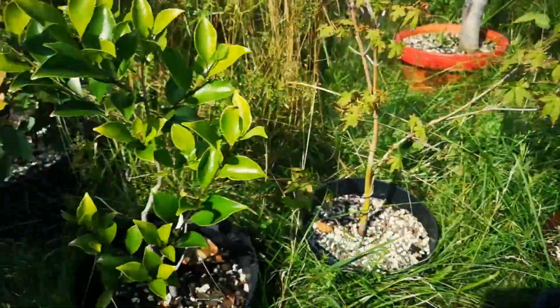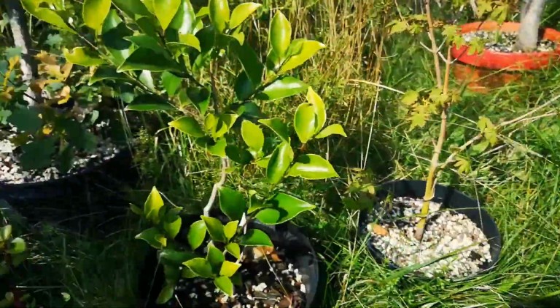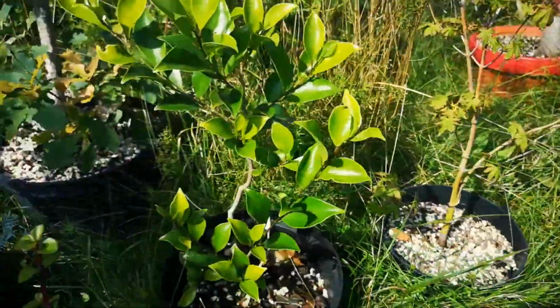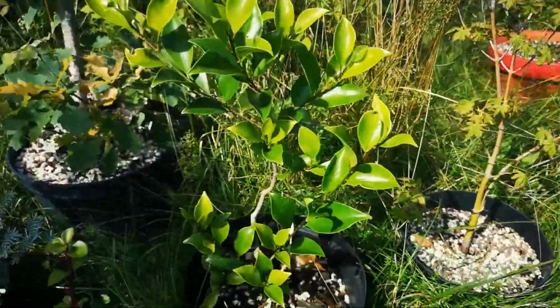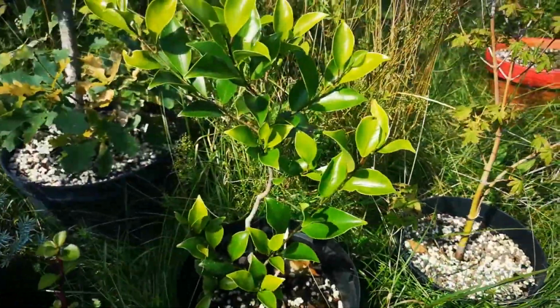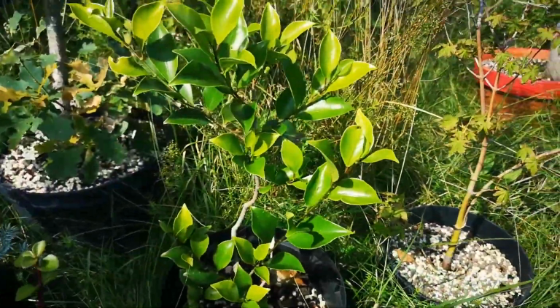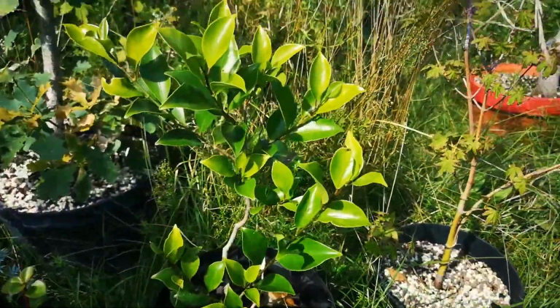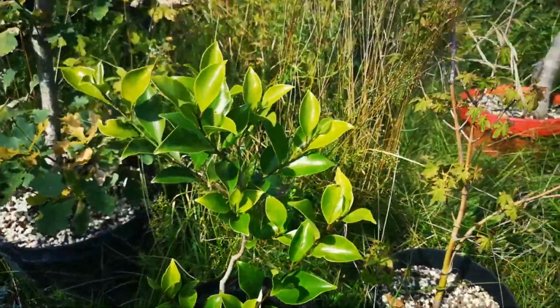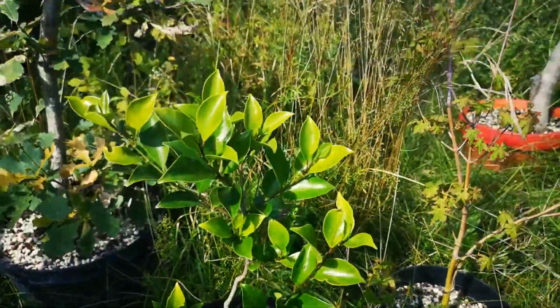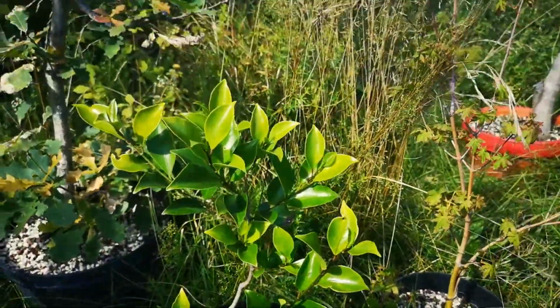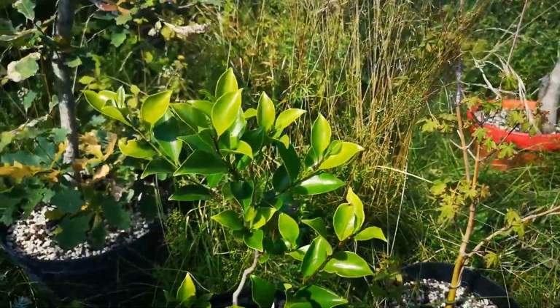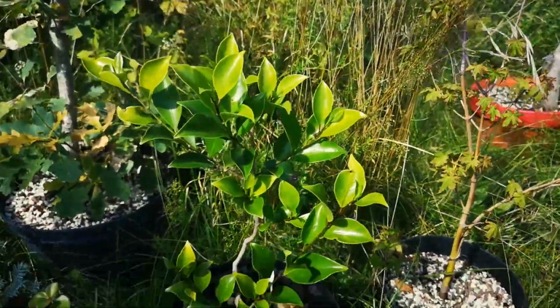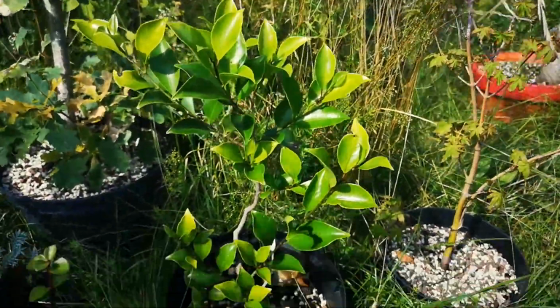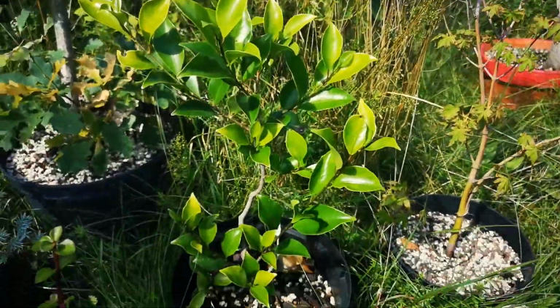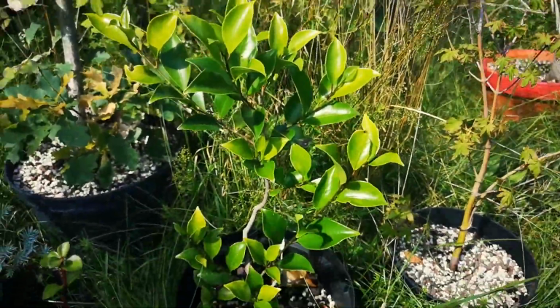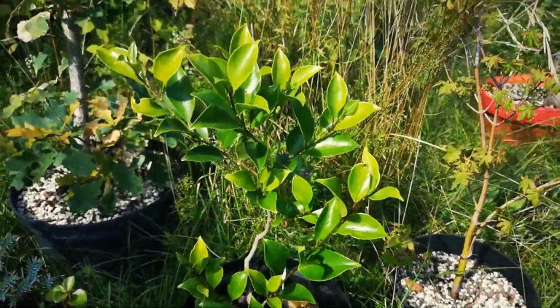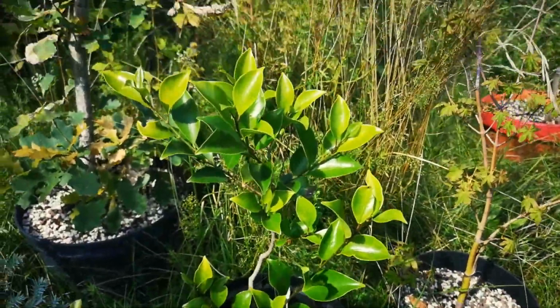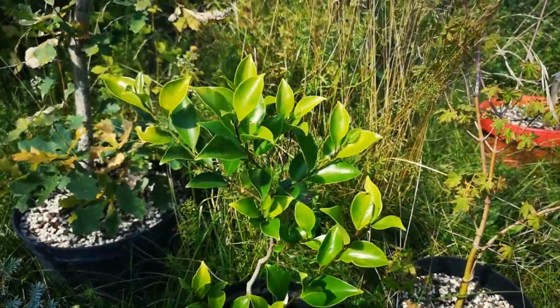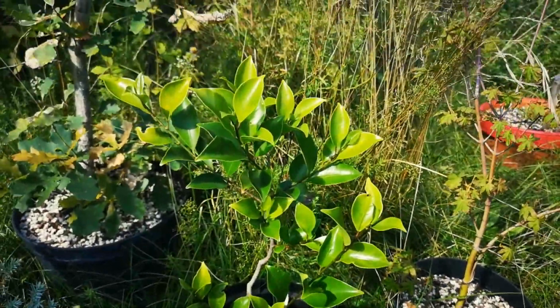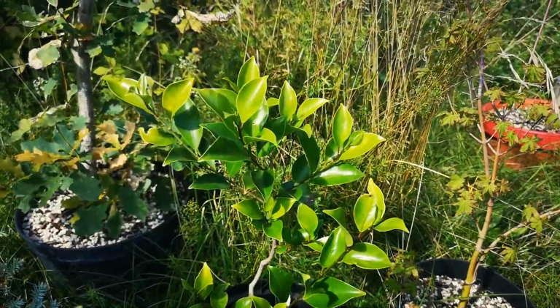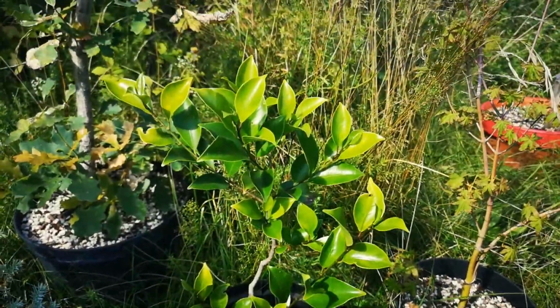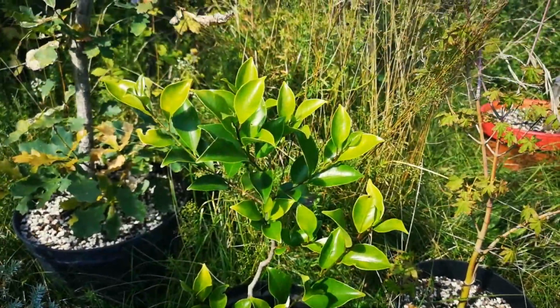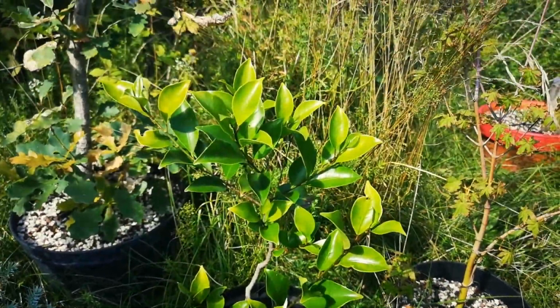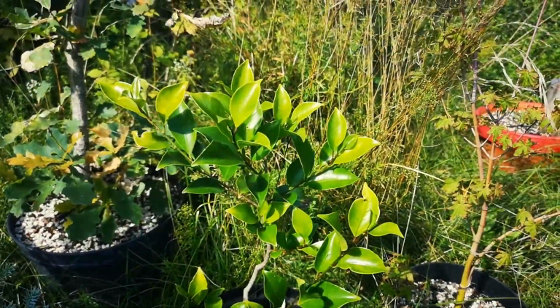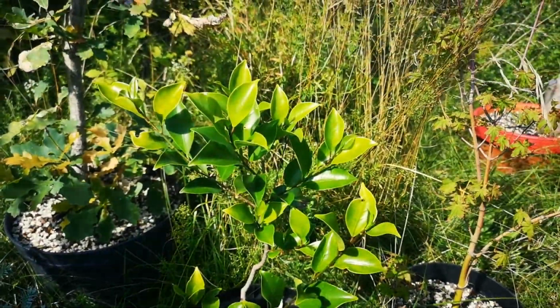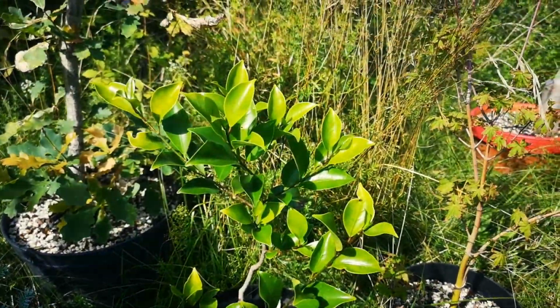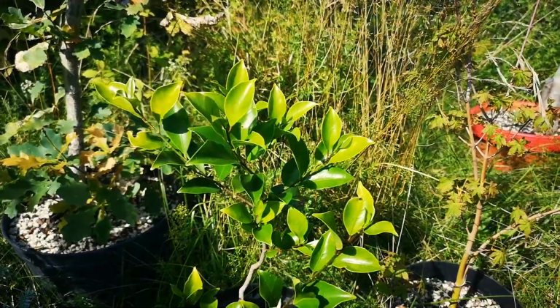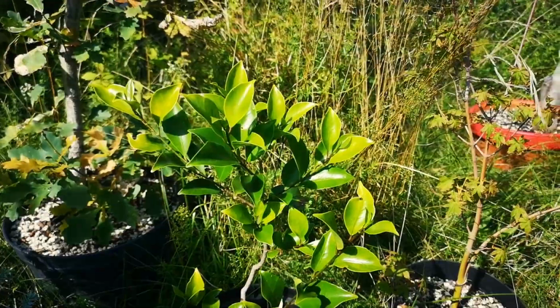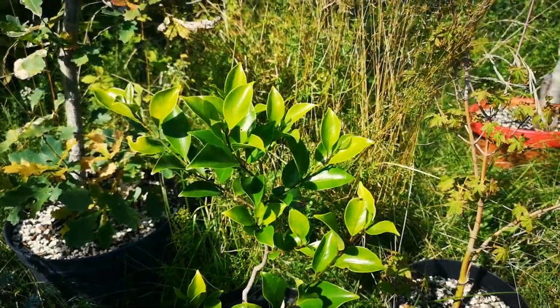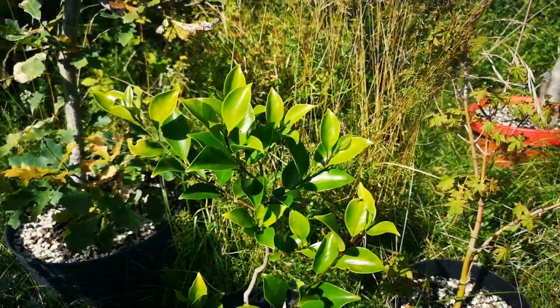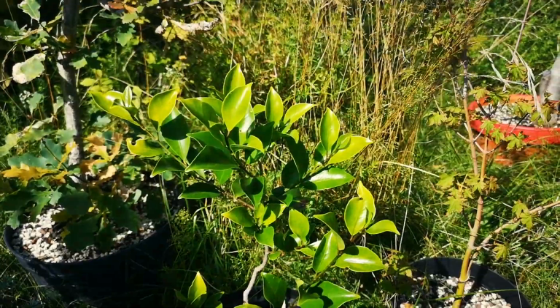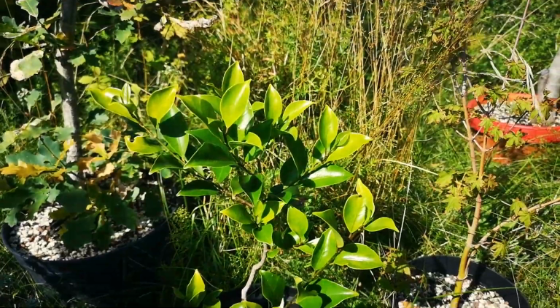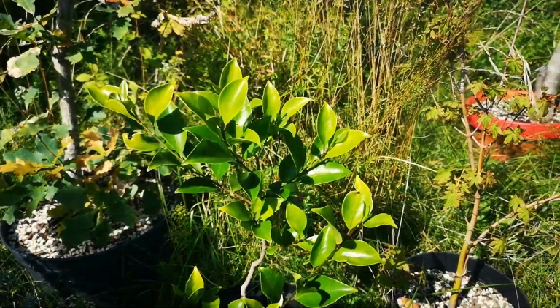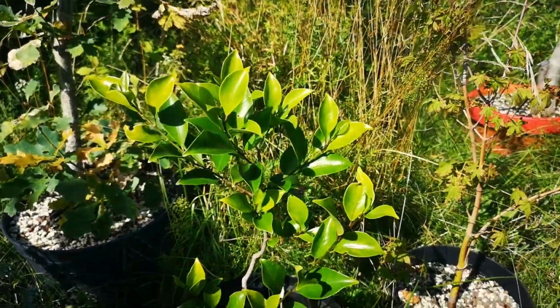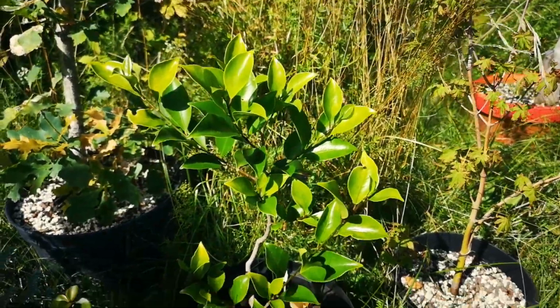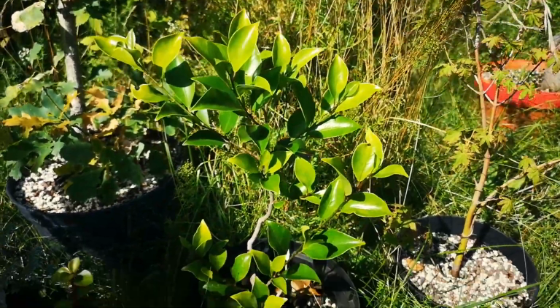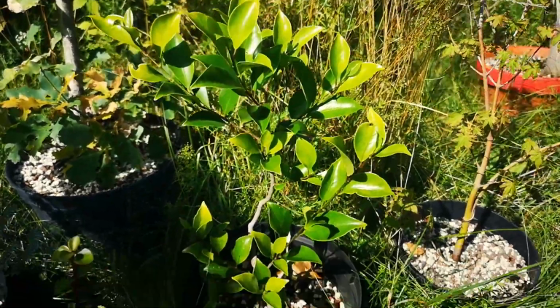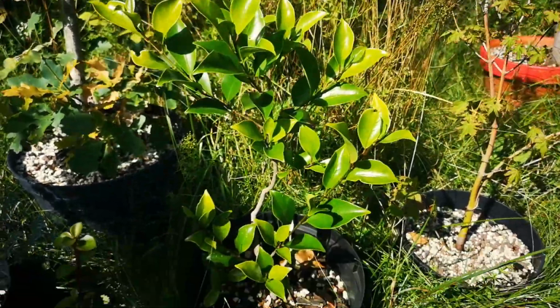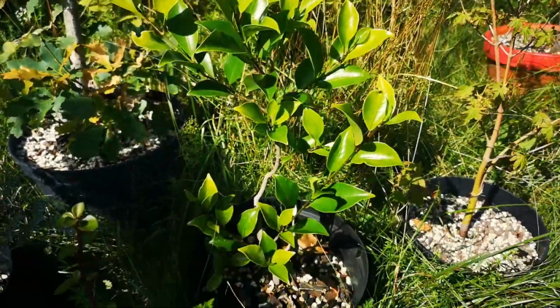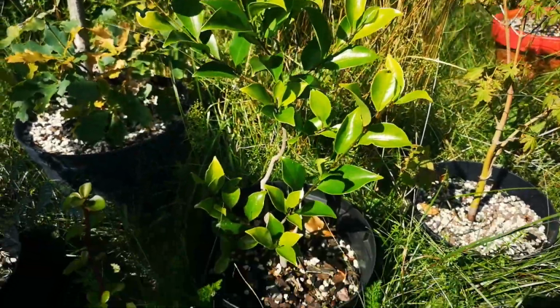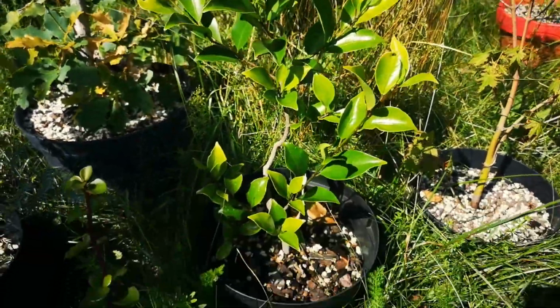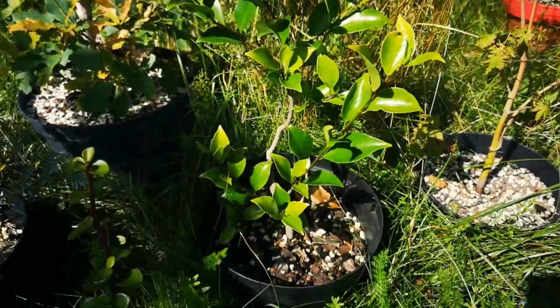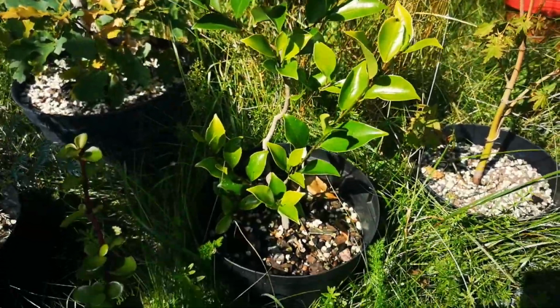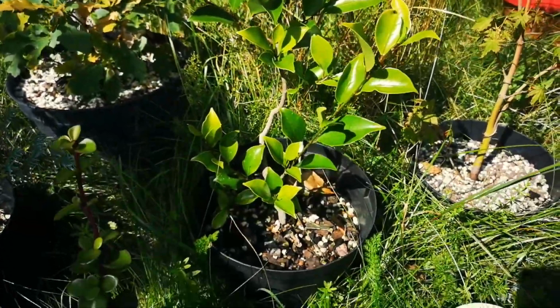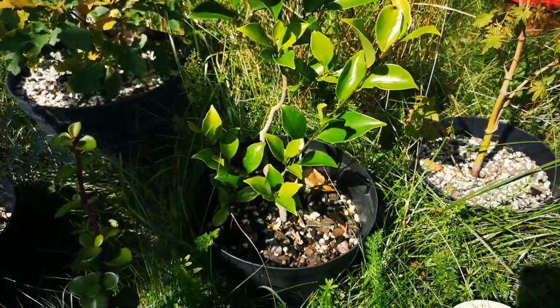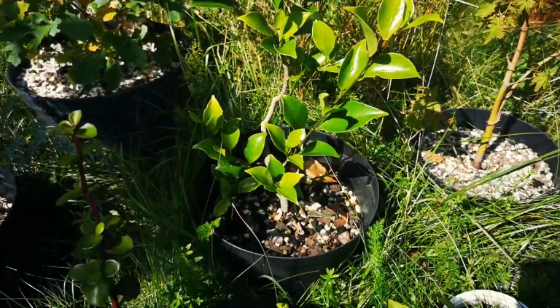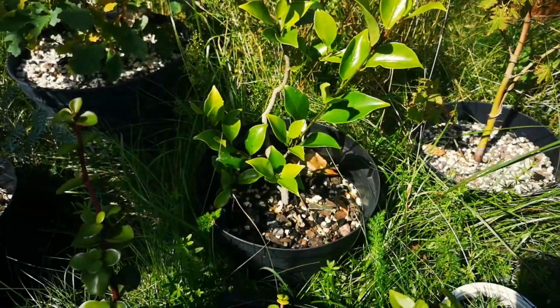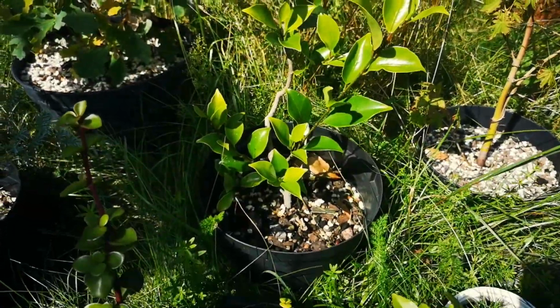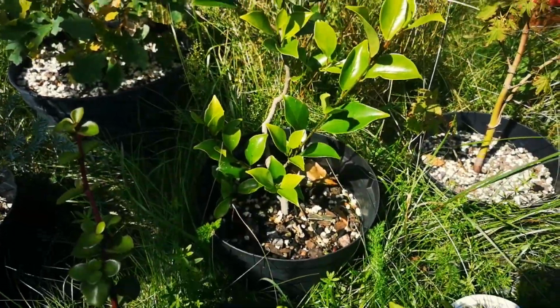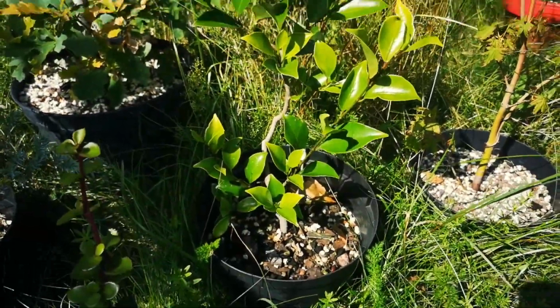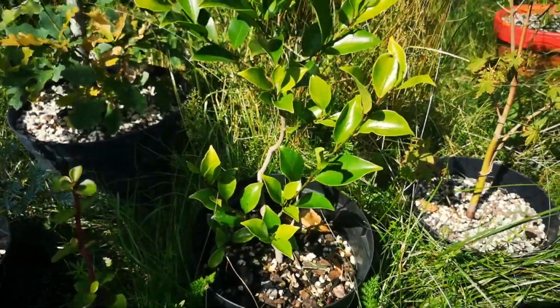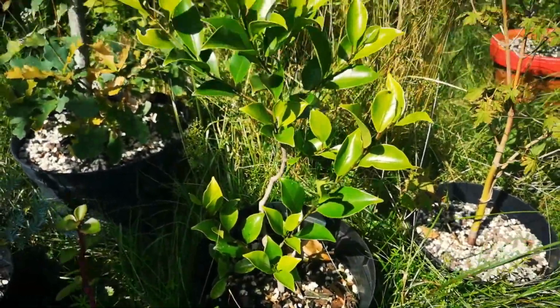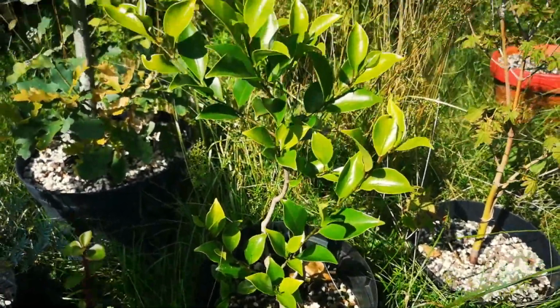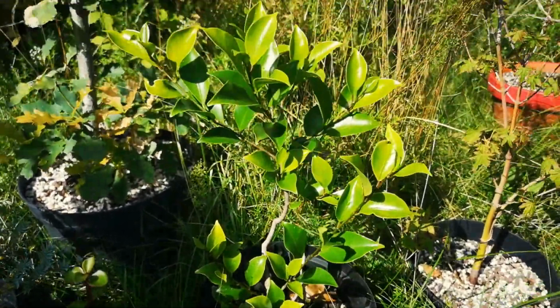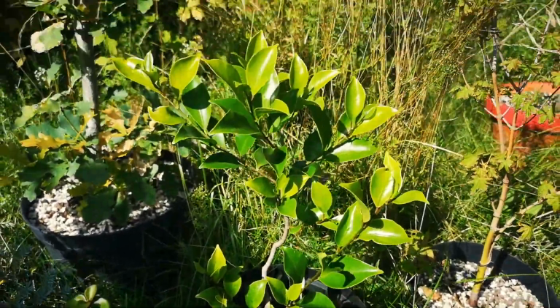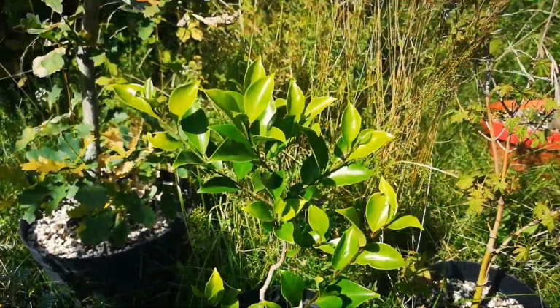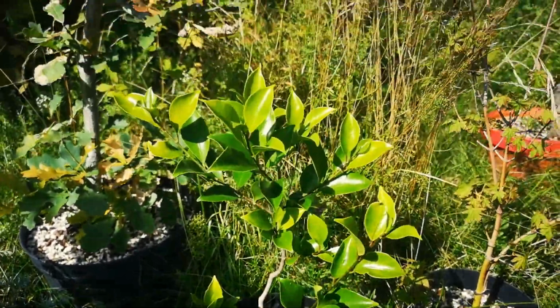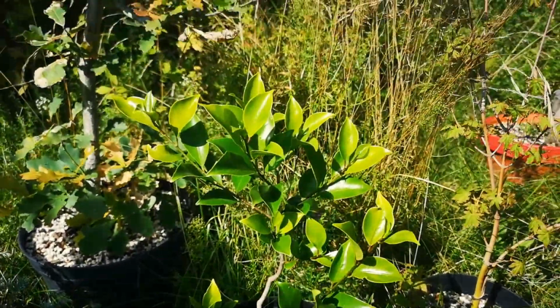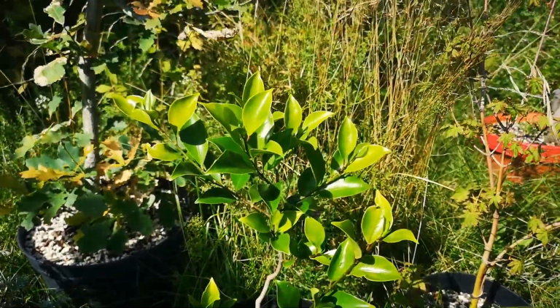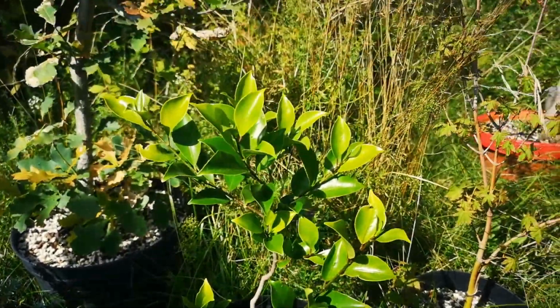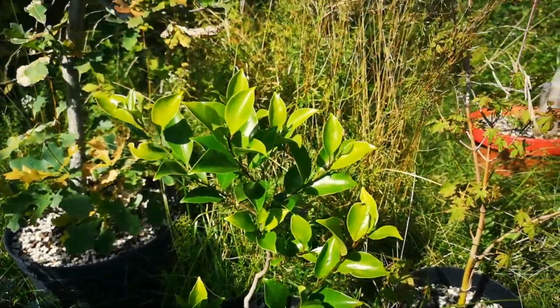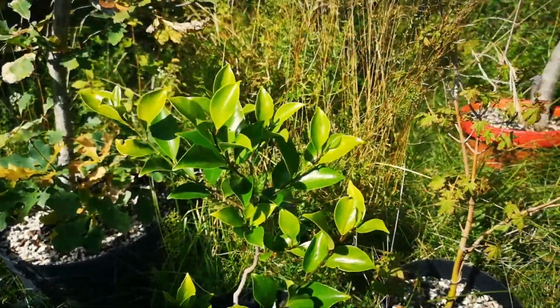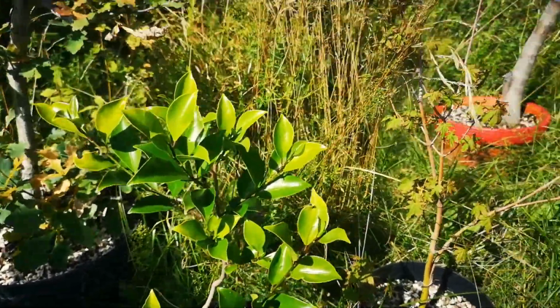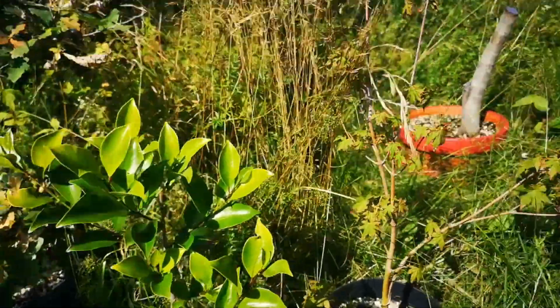Here are some more Ficus microcarpa that I cut all the leaves off at the start of the summer — they grew back really well.